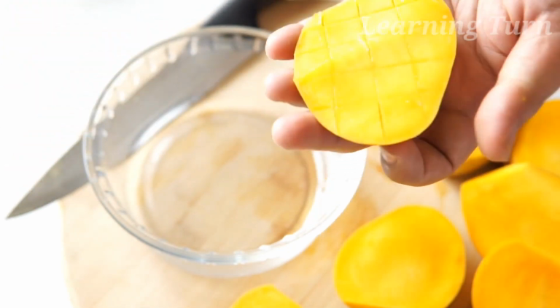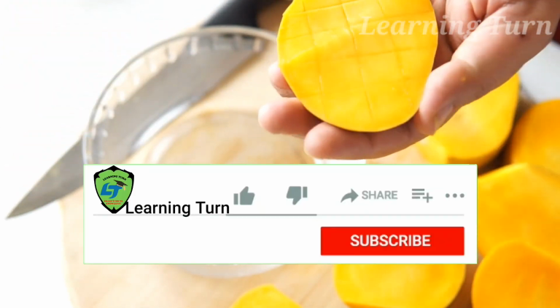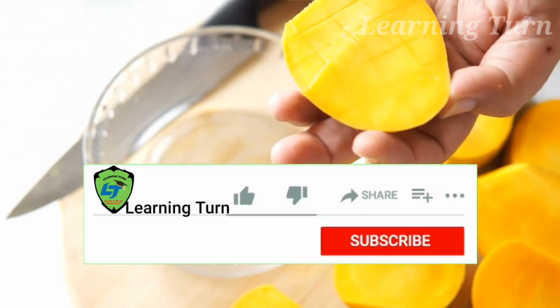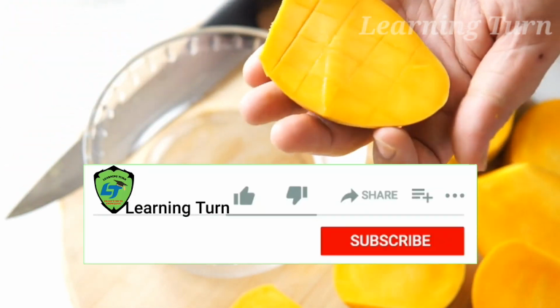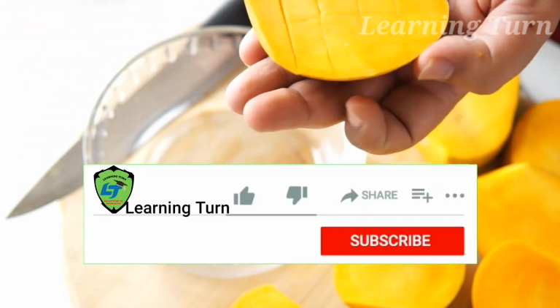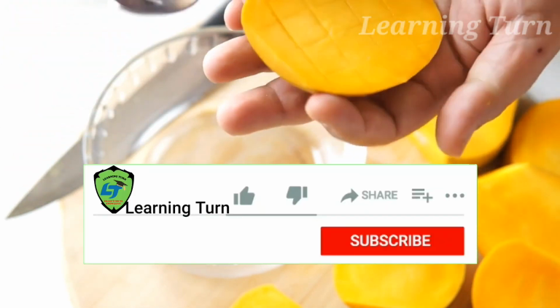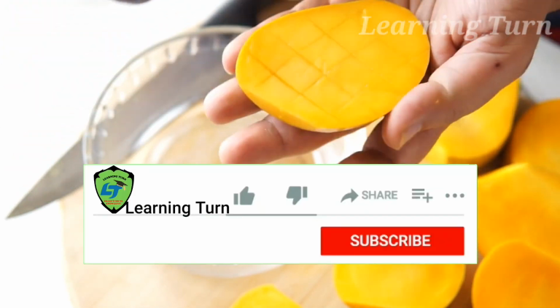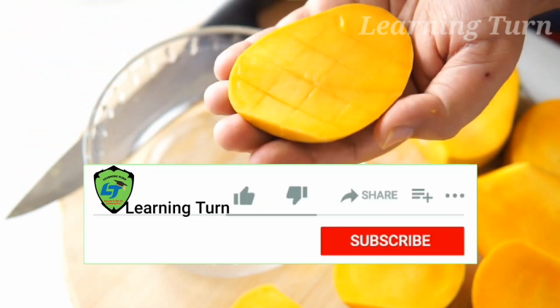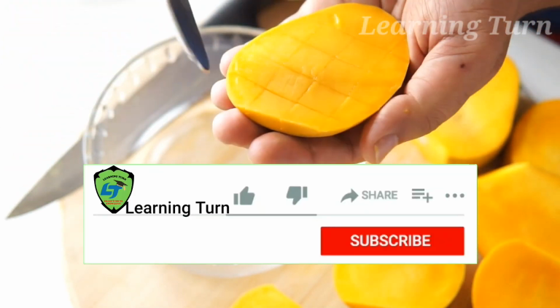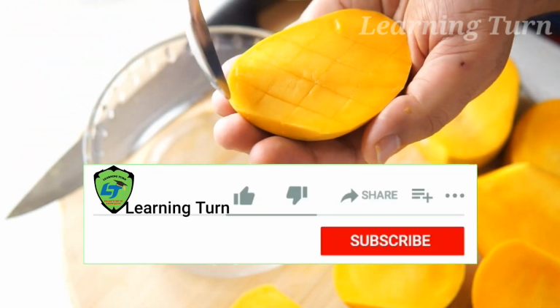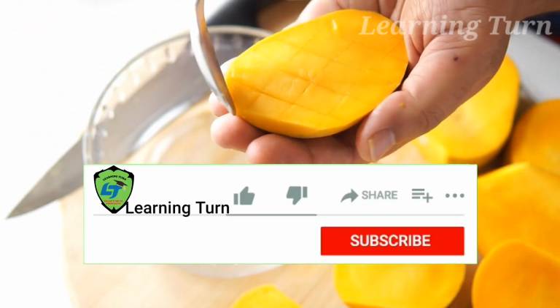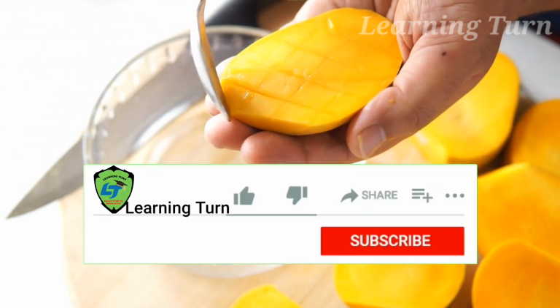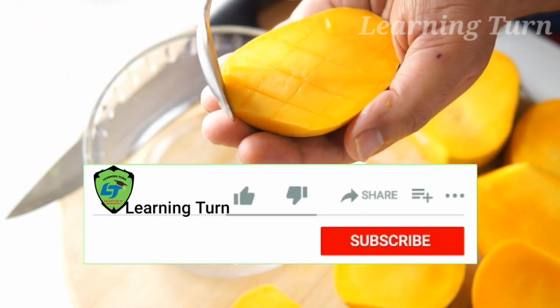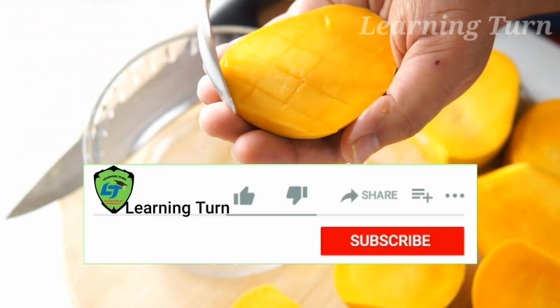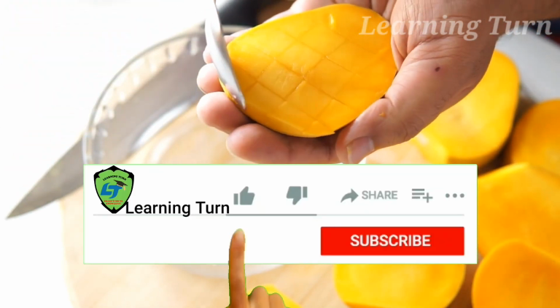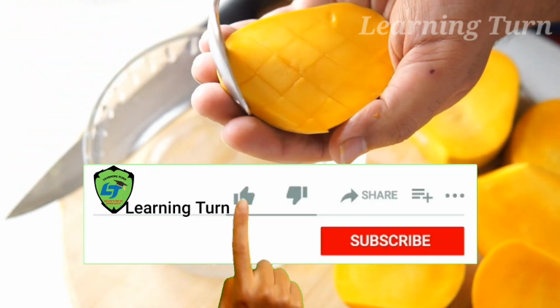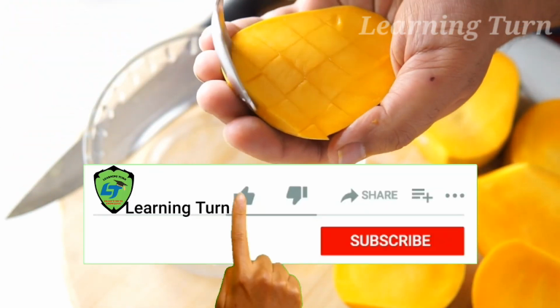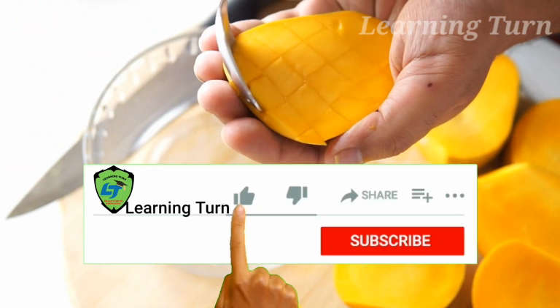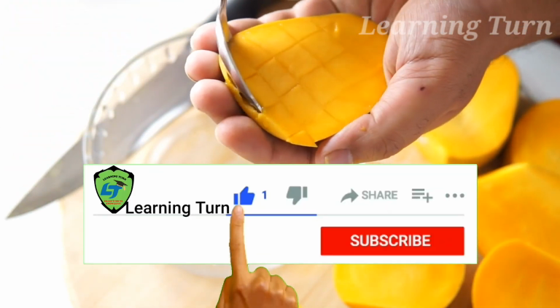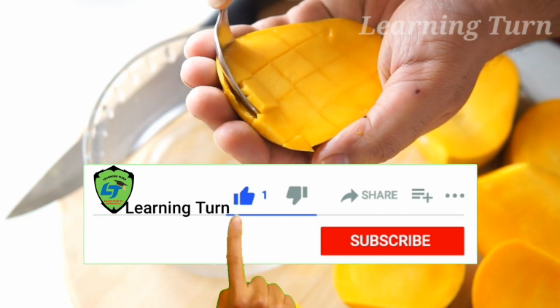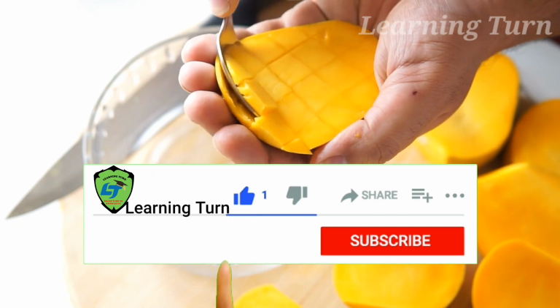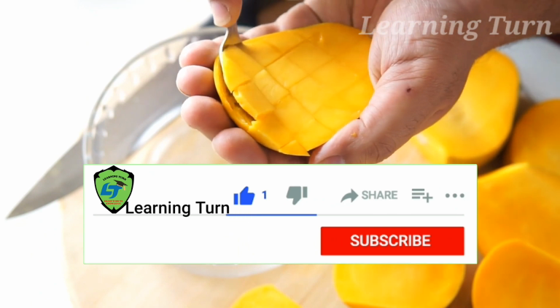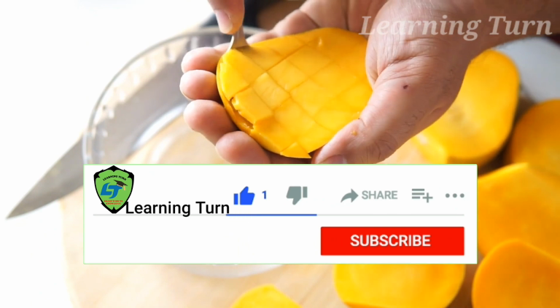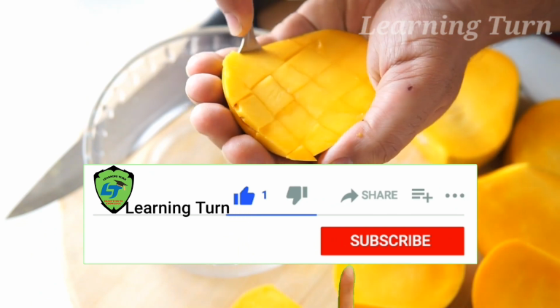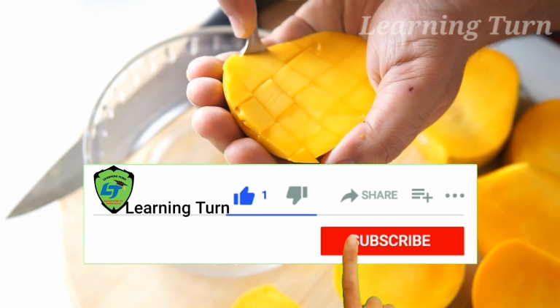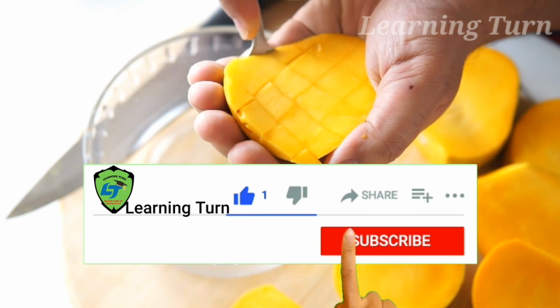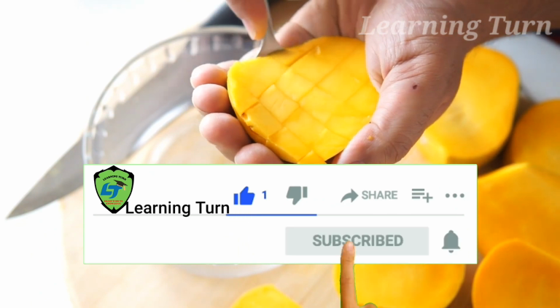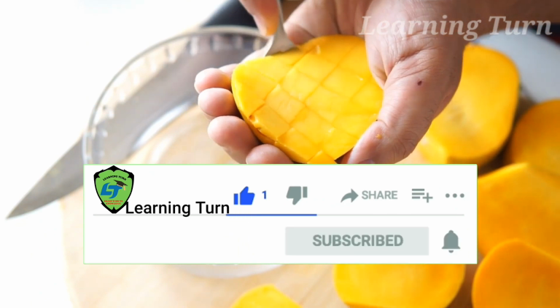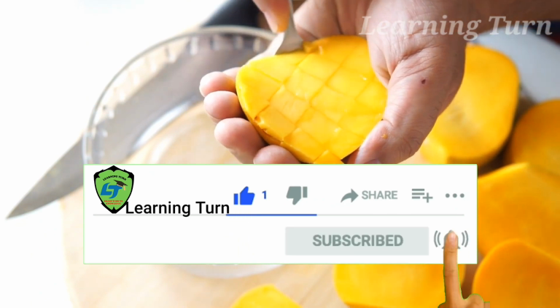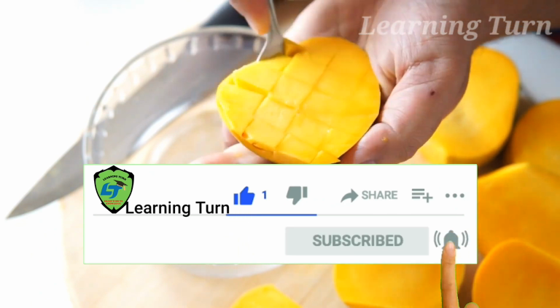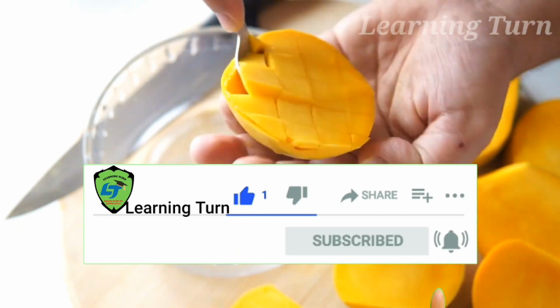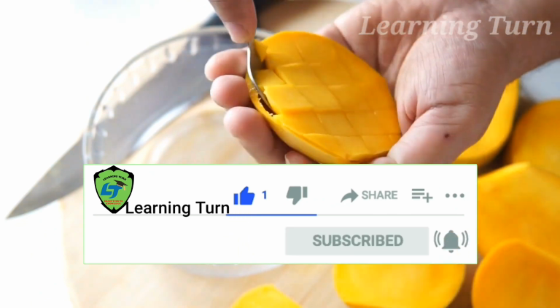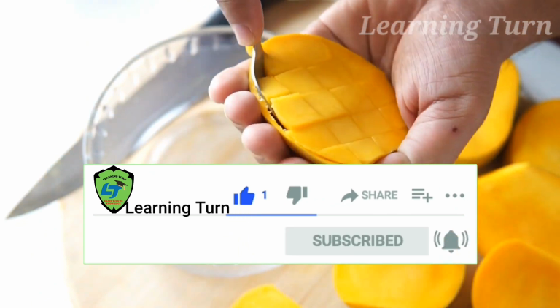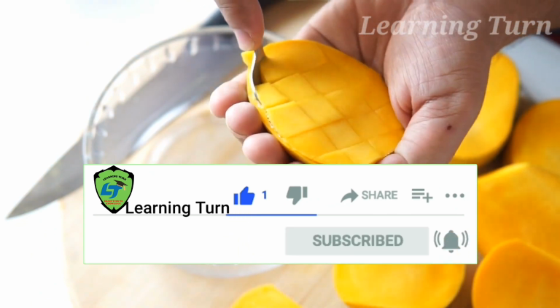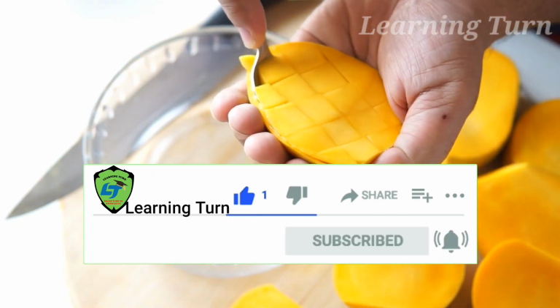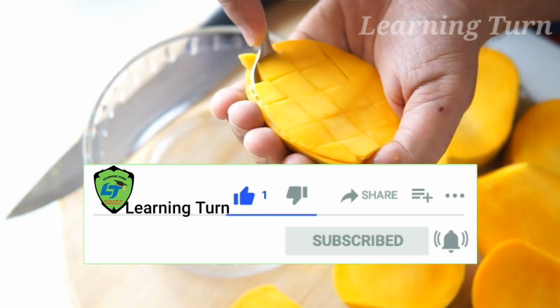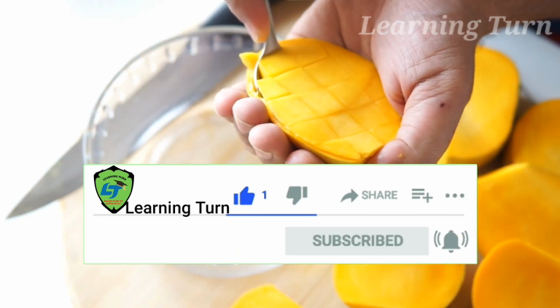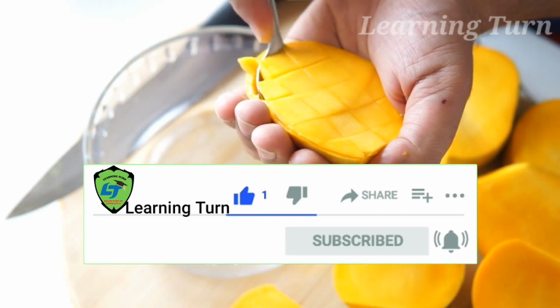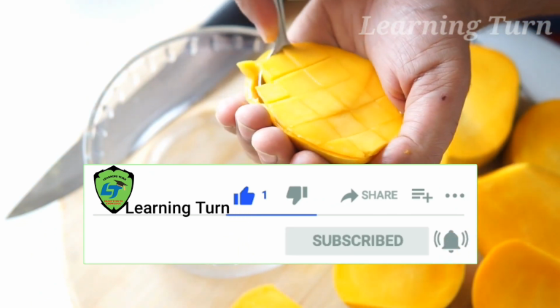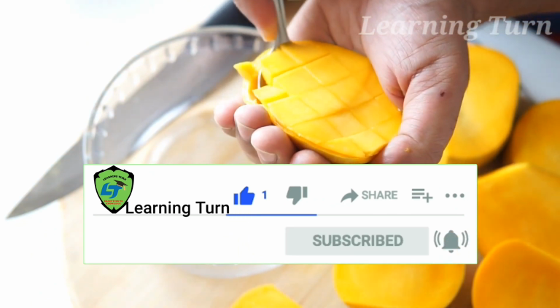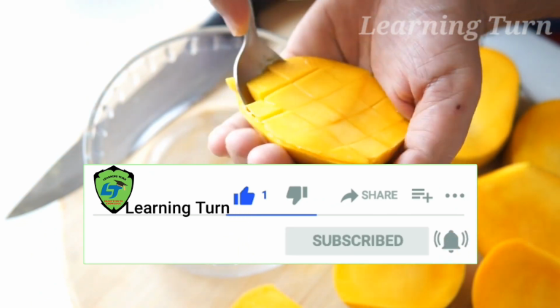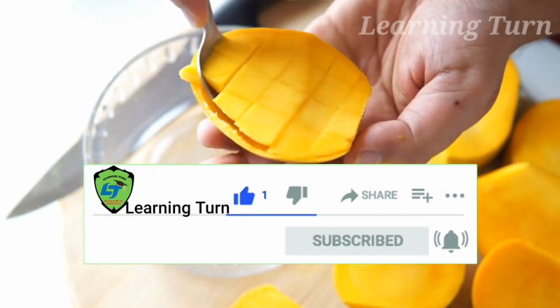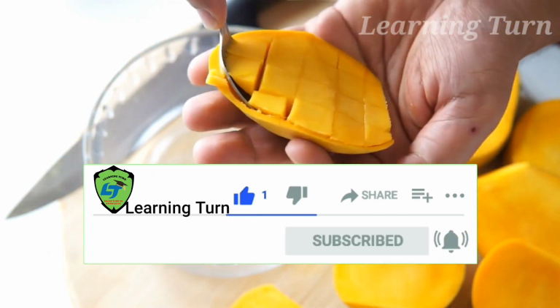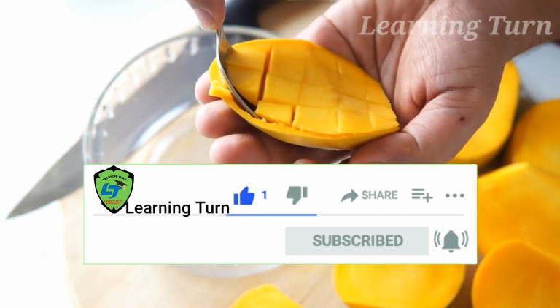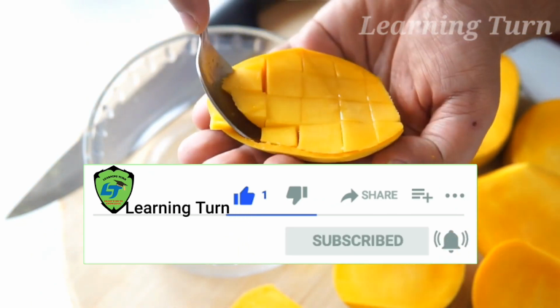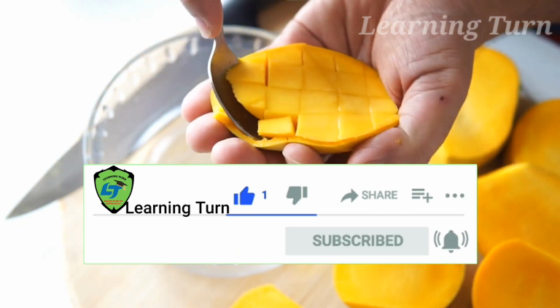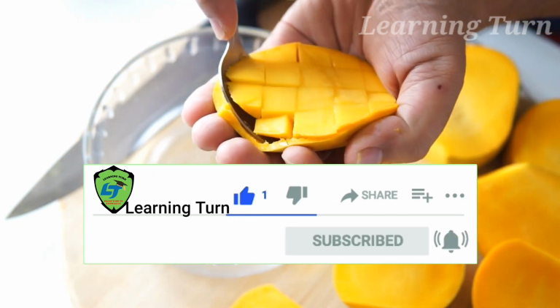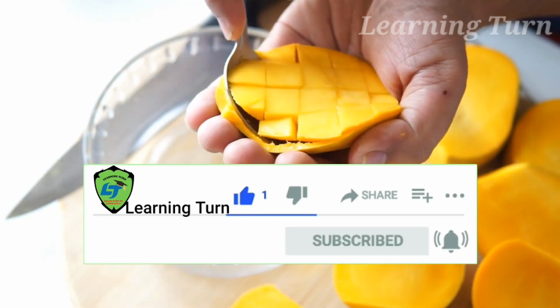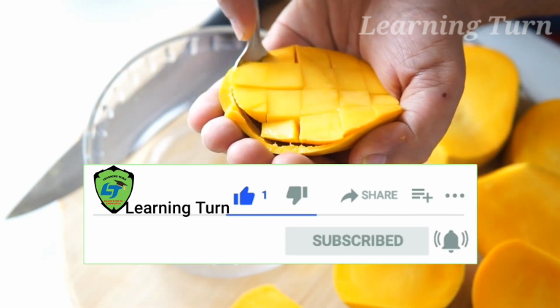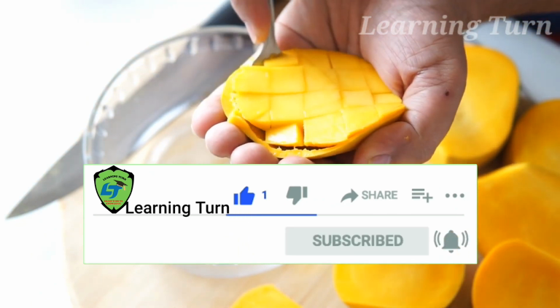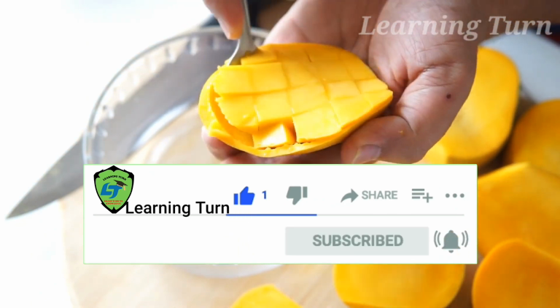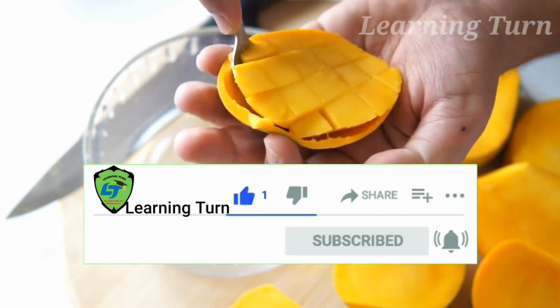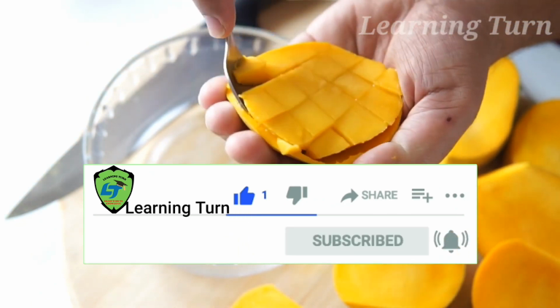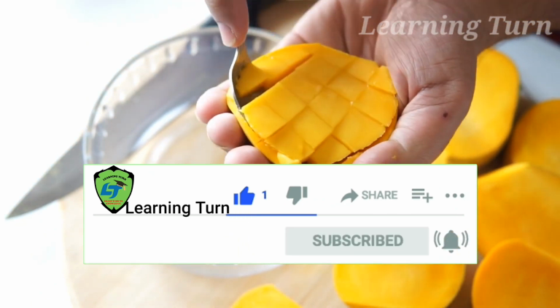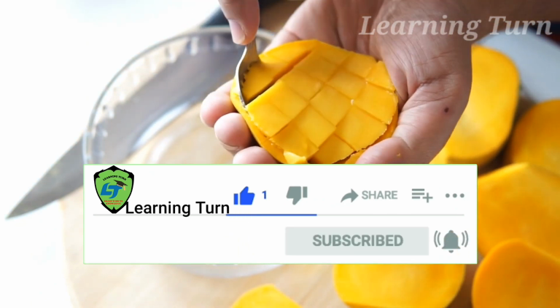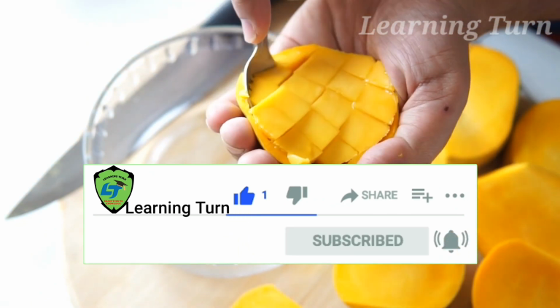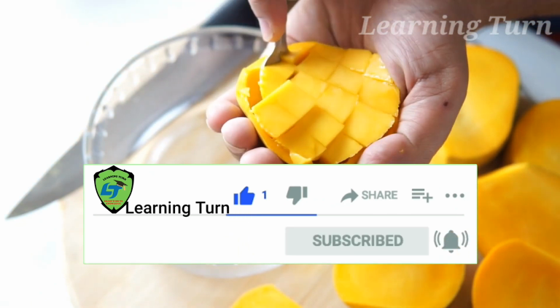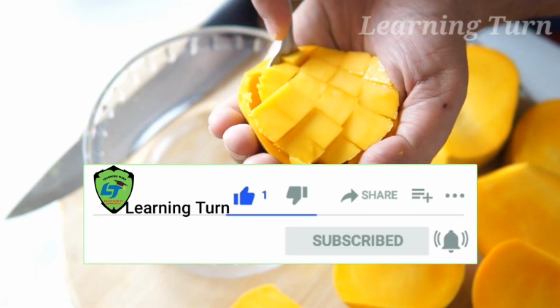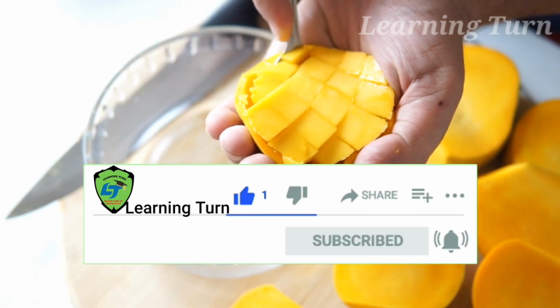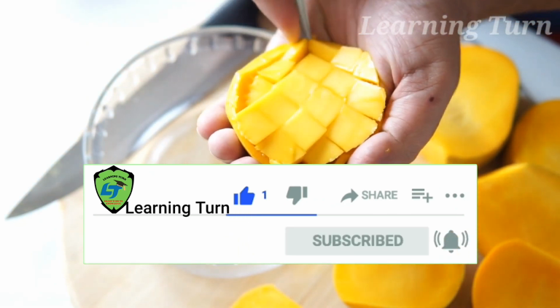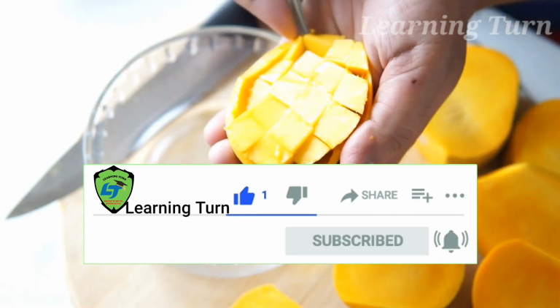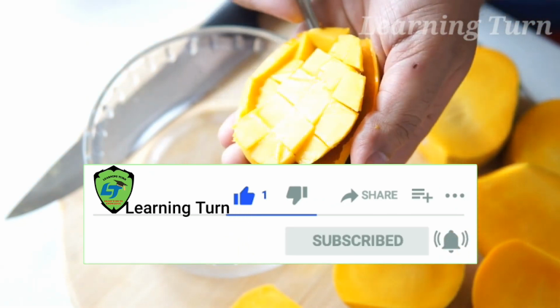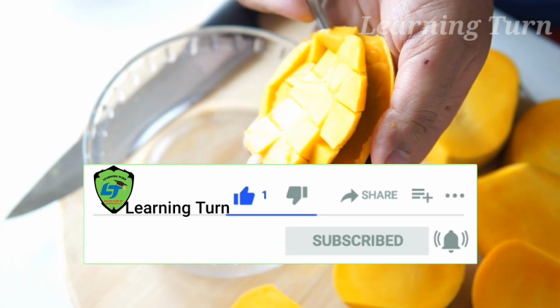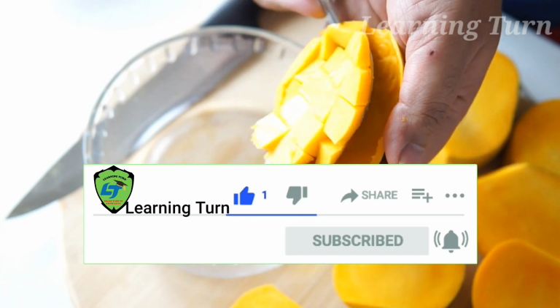If you enjoyed the video, like, subscribe, share and click the notification so you don't miss out on any of my videos. Thanks for watching and bye.